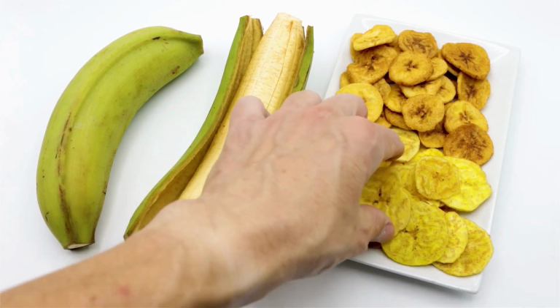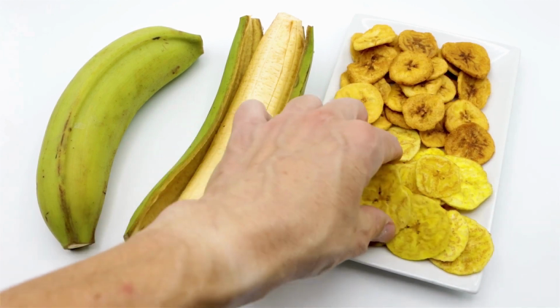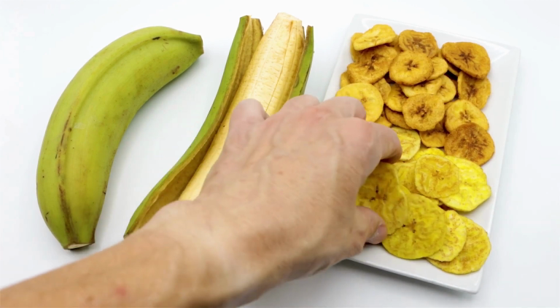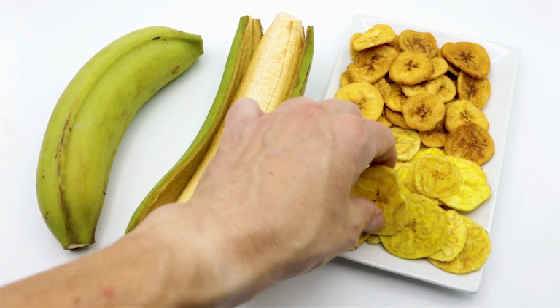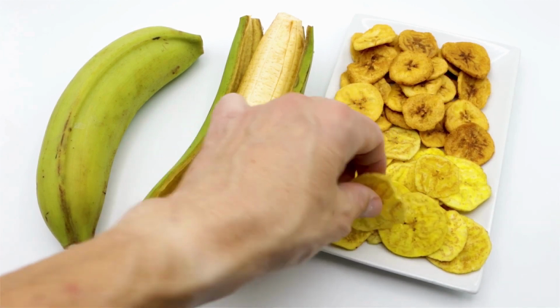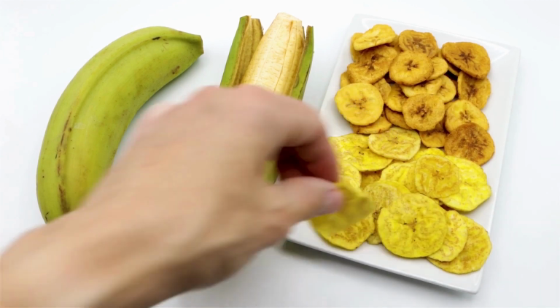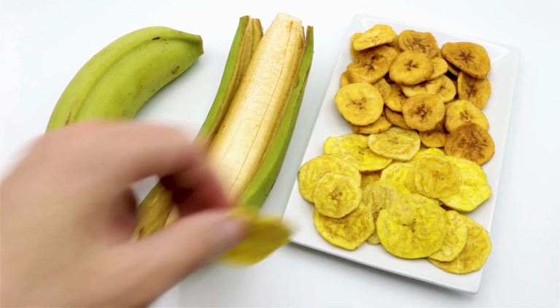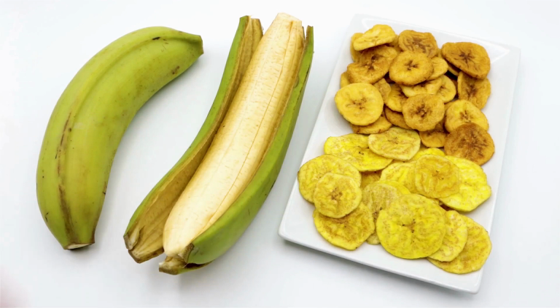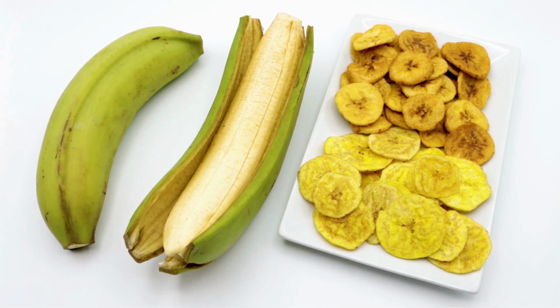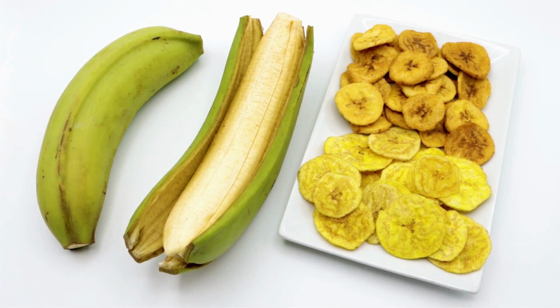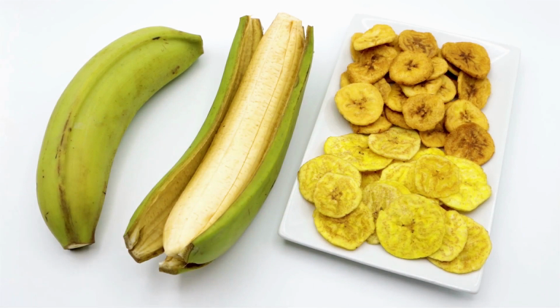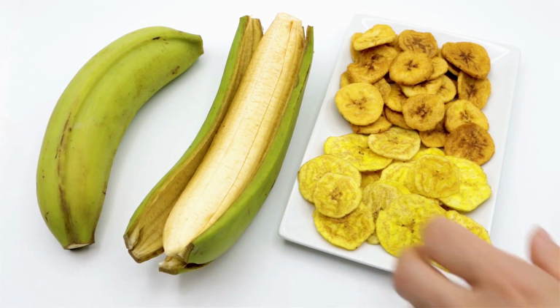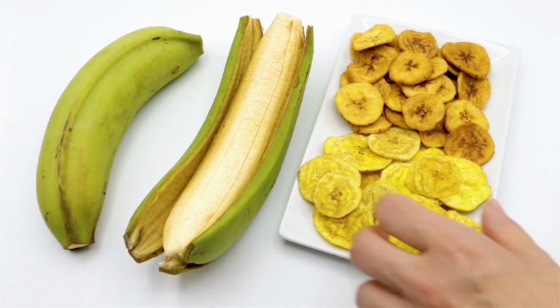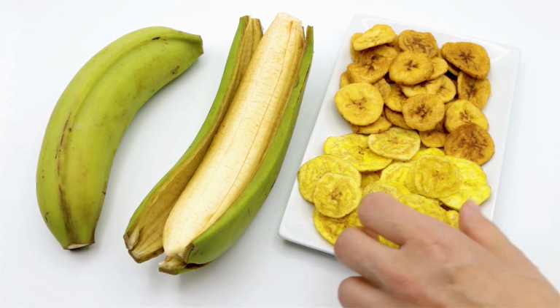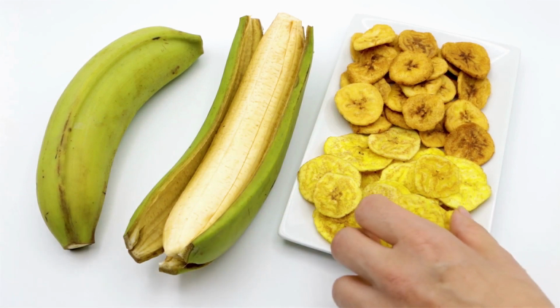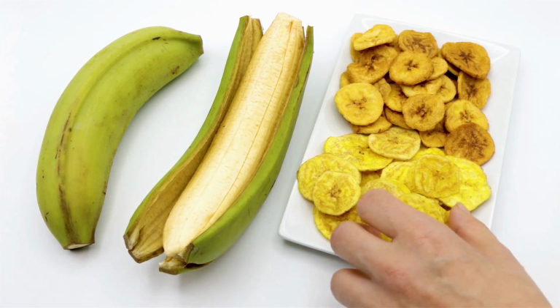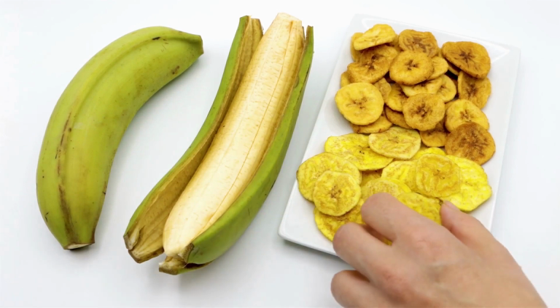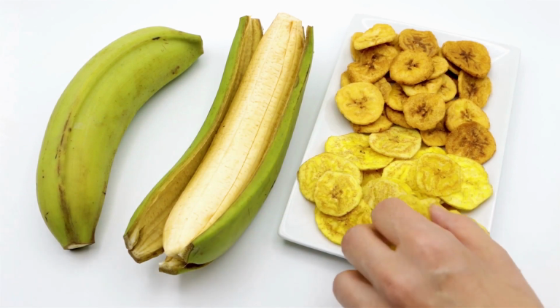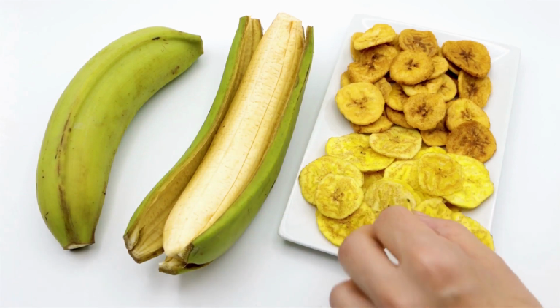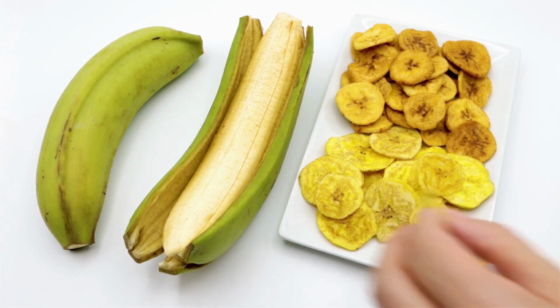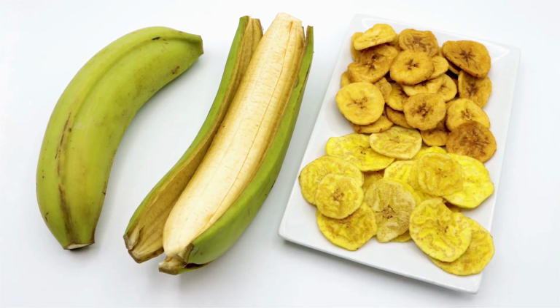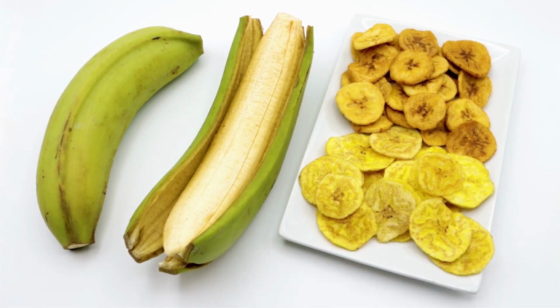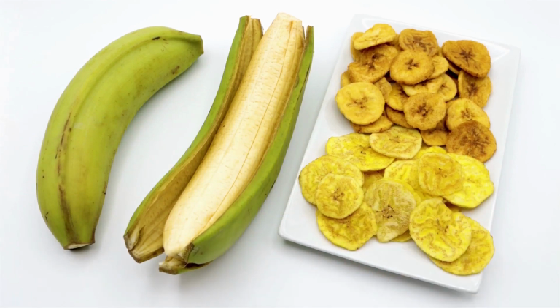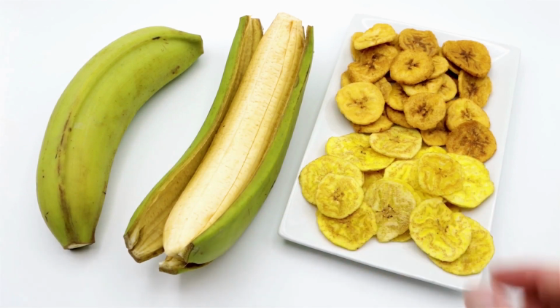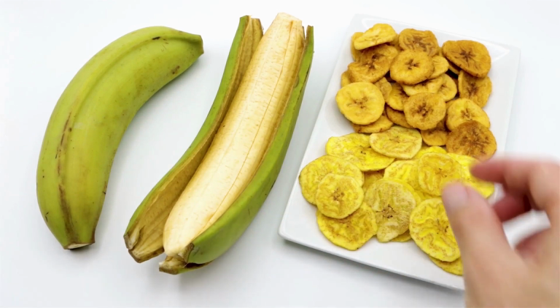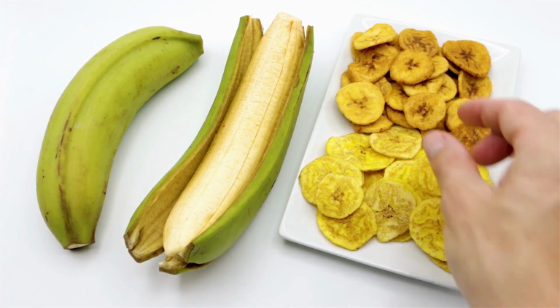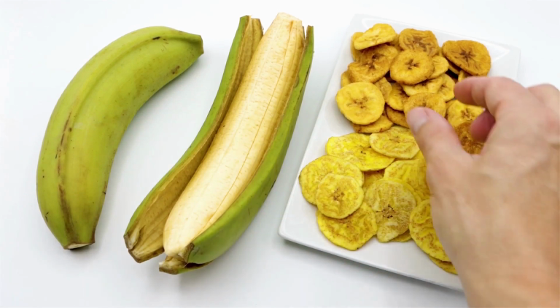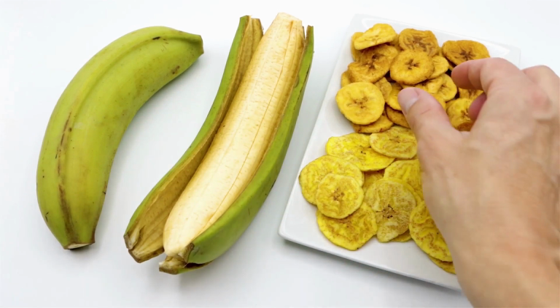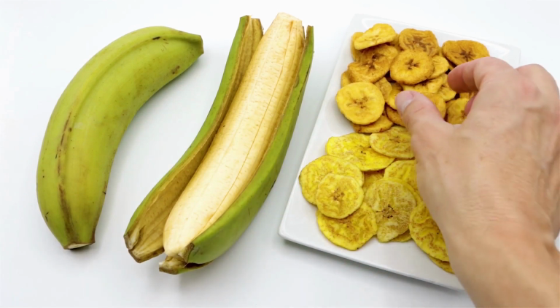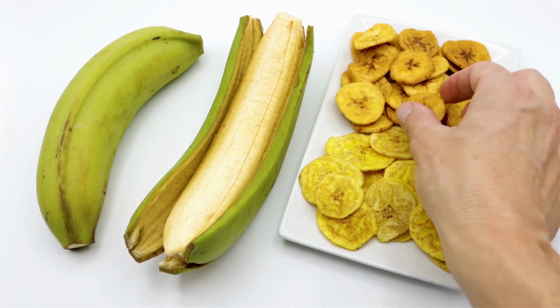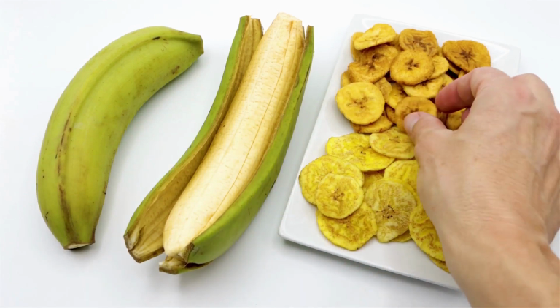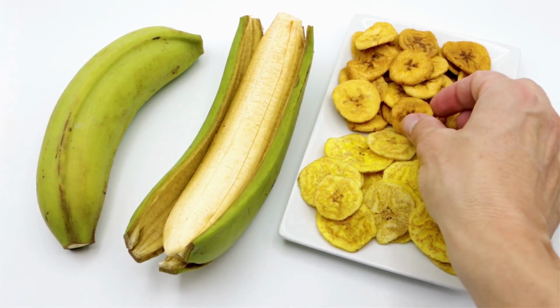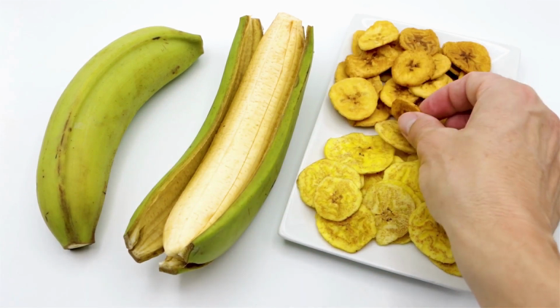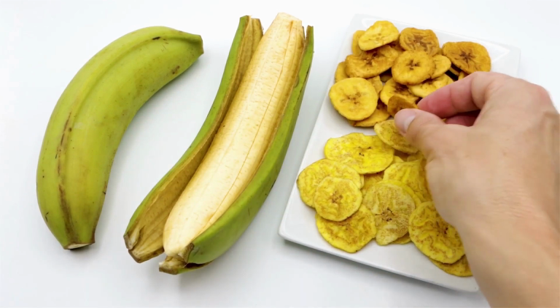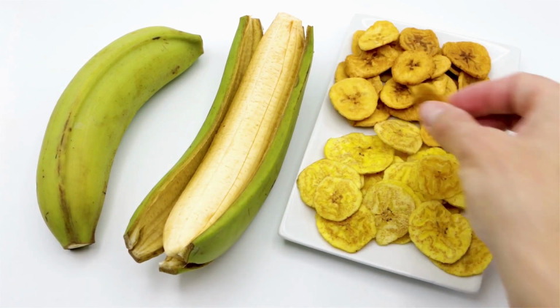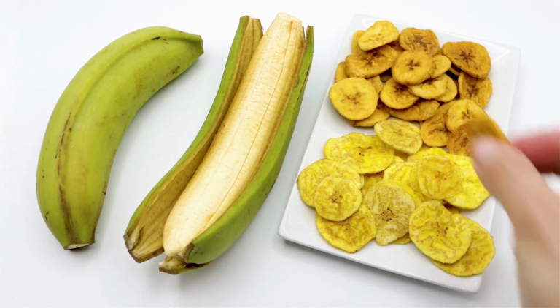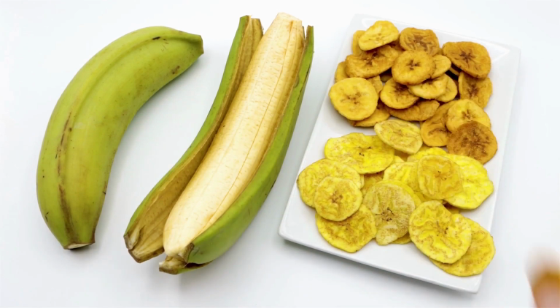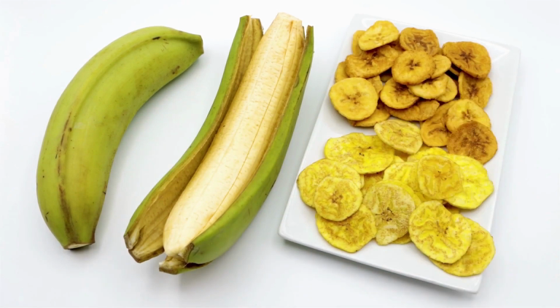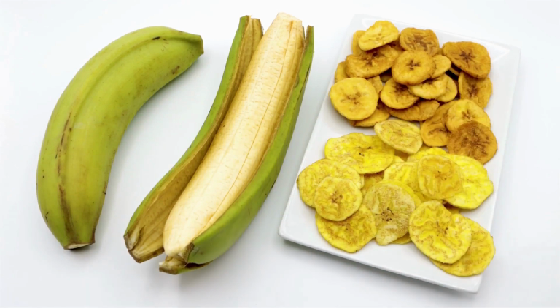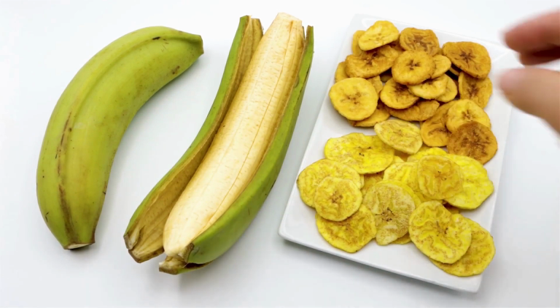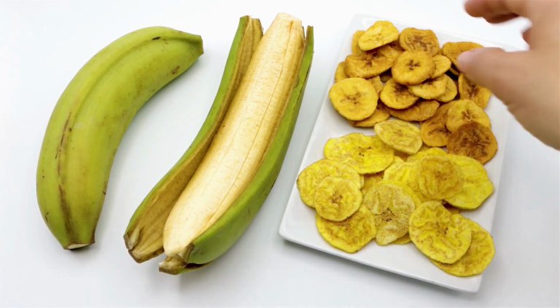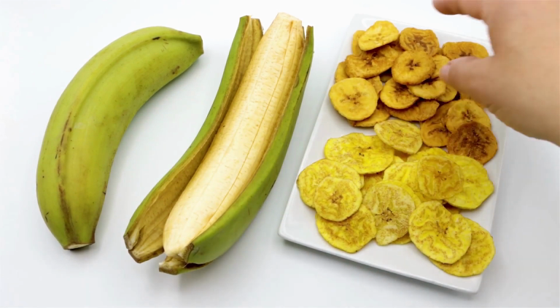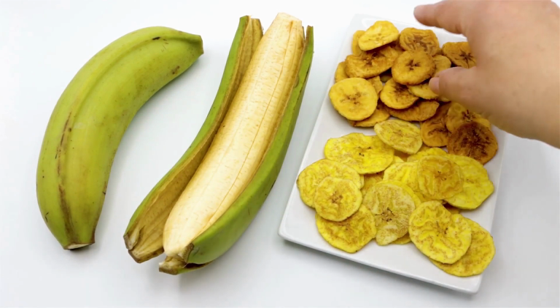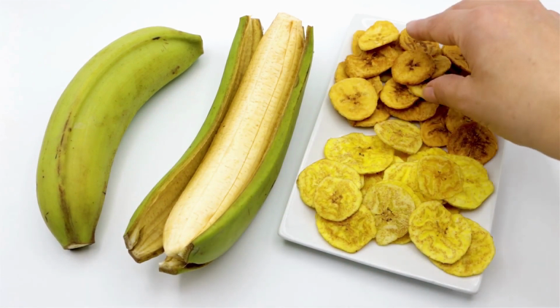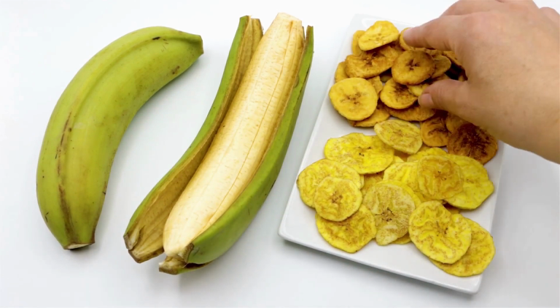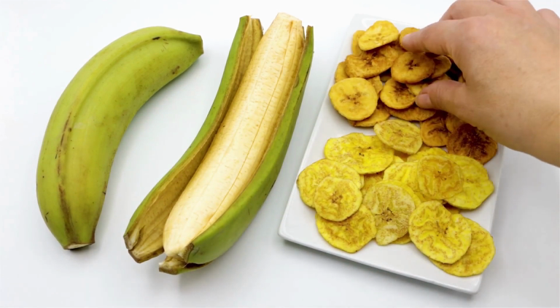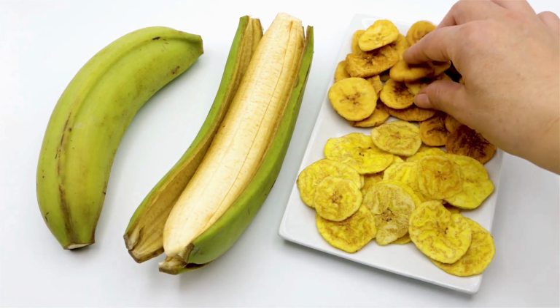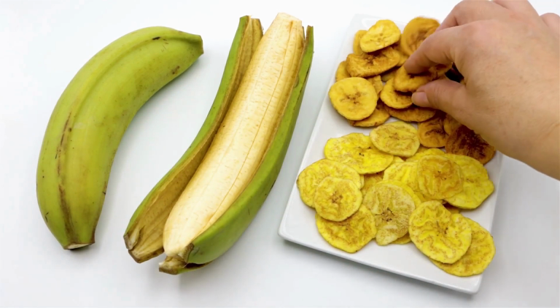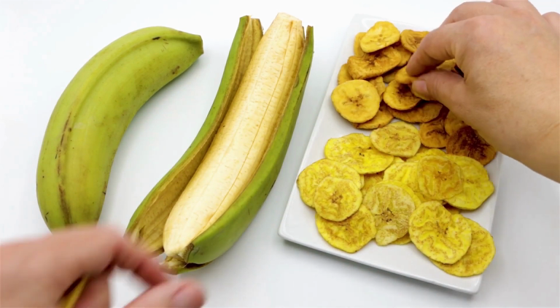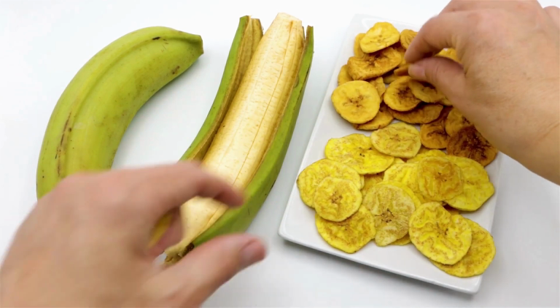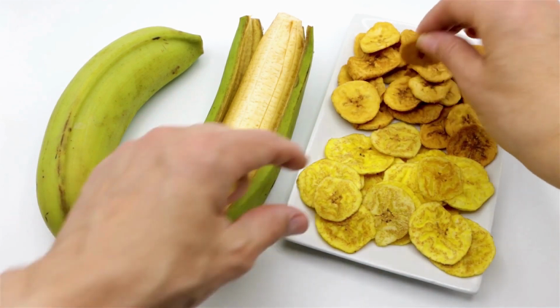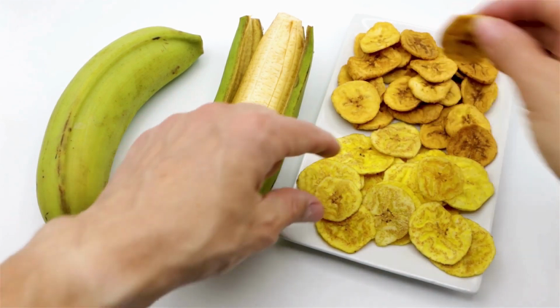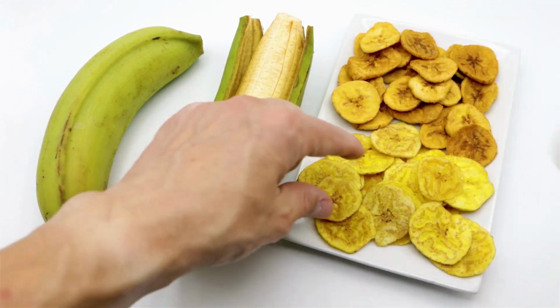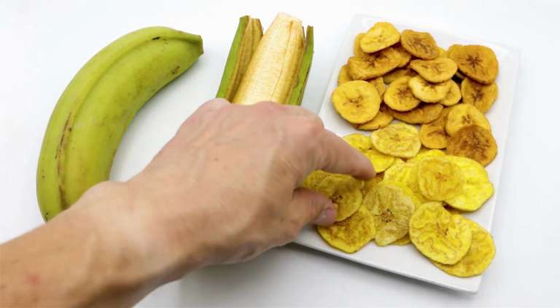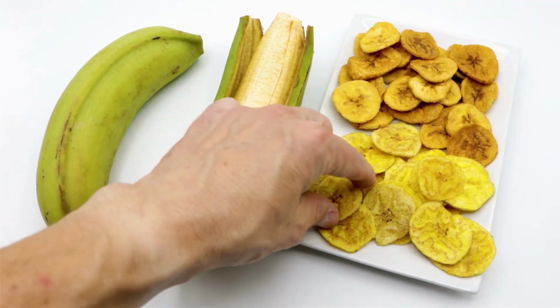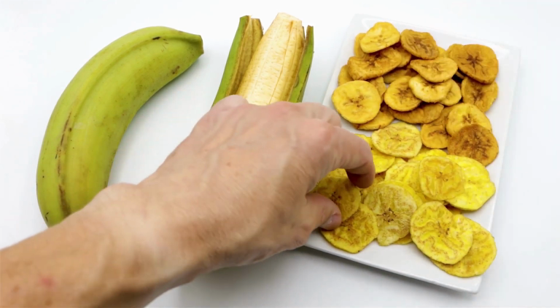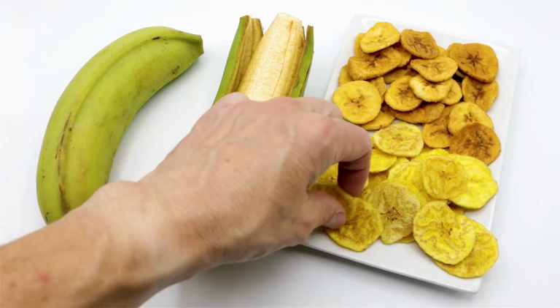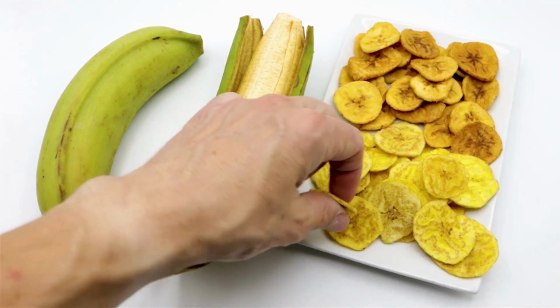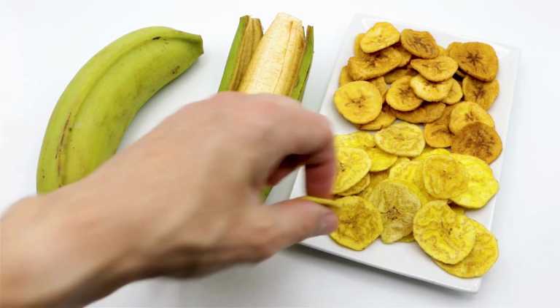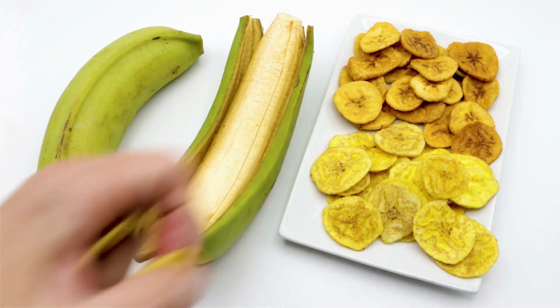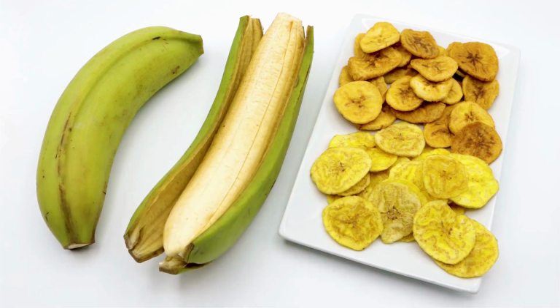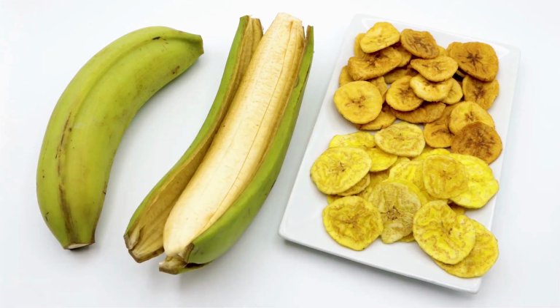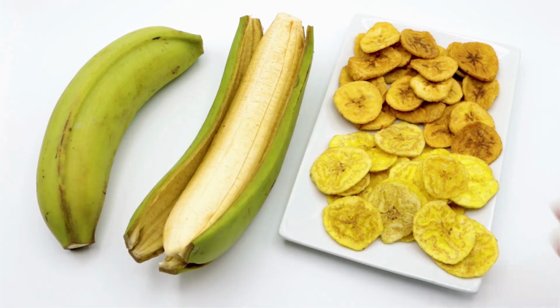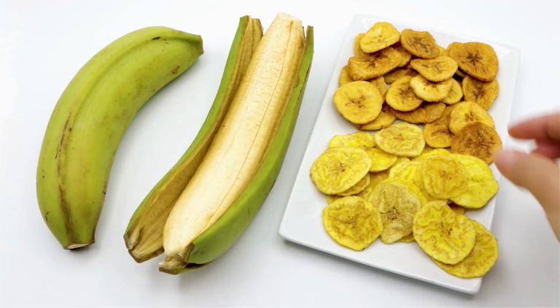The dried bananas are often sweetened and can be enjoyed as a snack or used in recipes such as trail mix or granola.